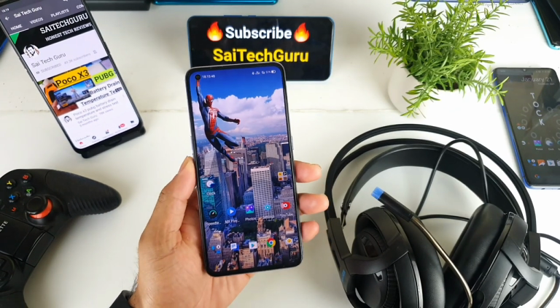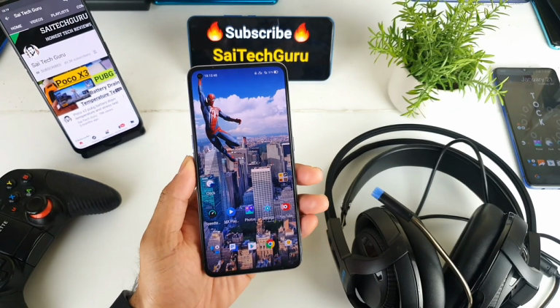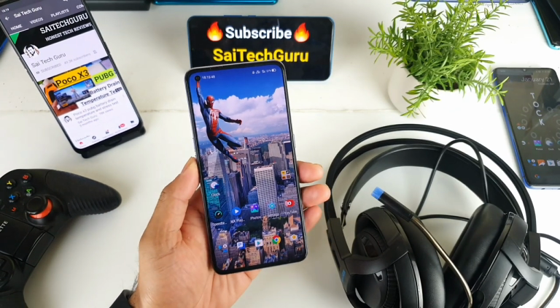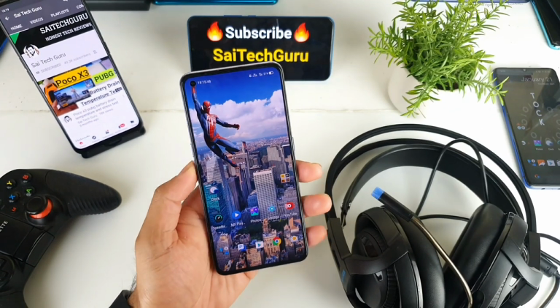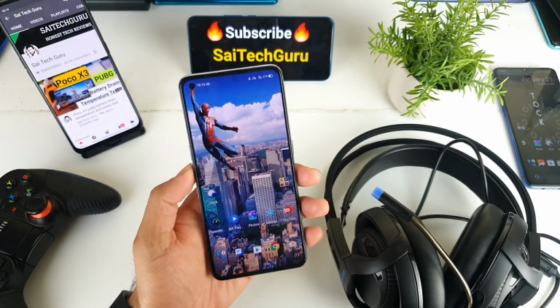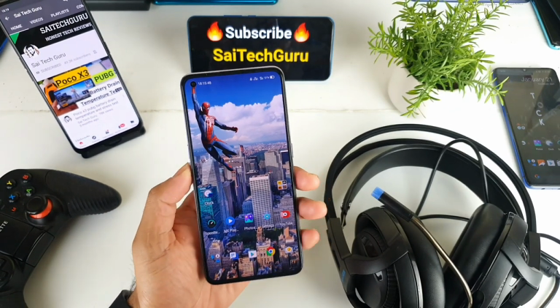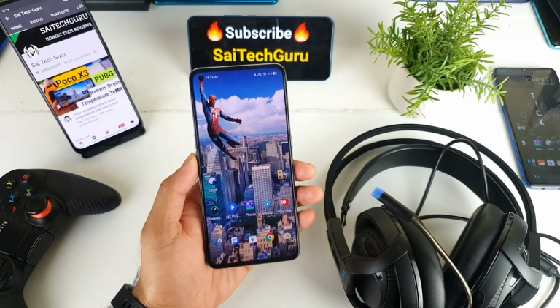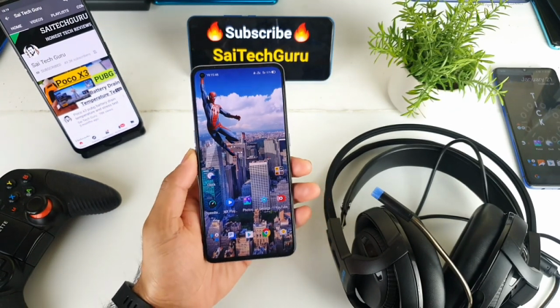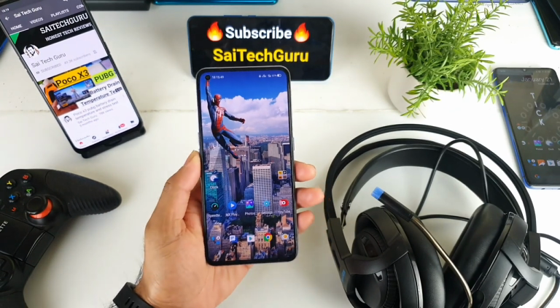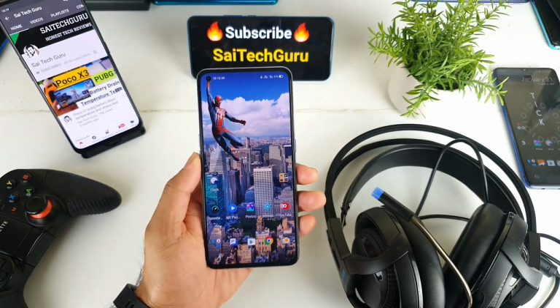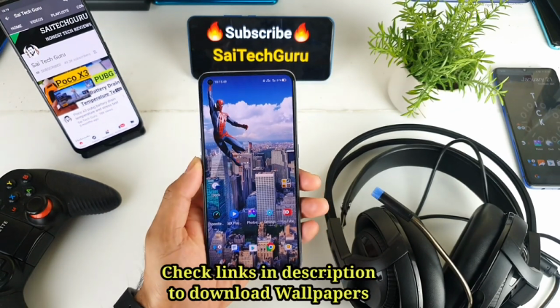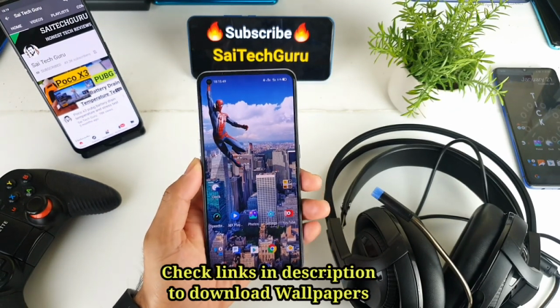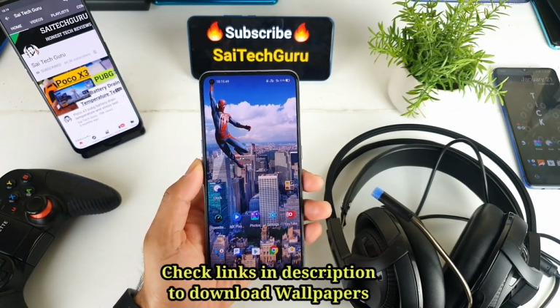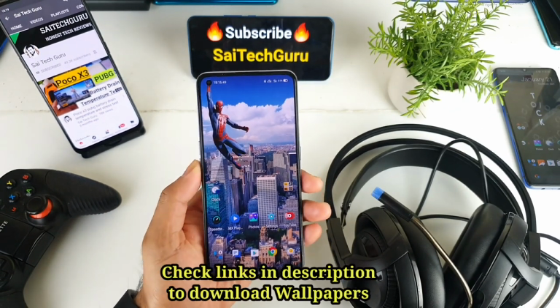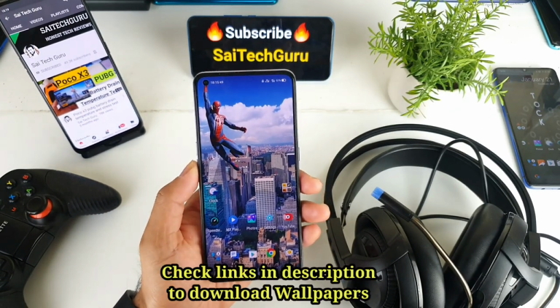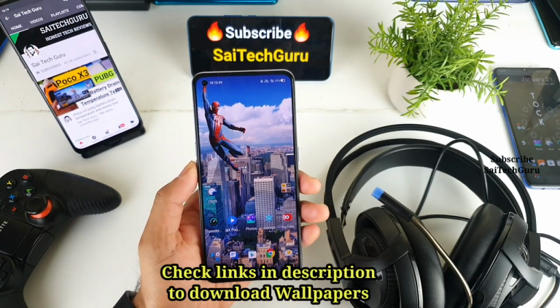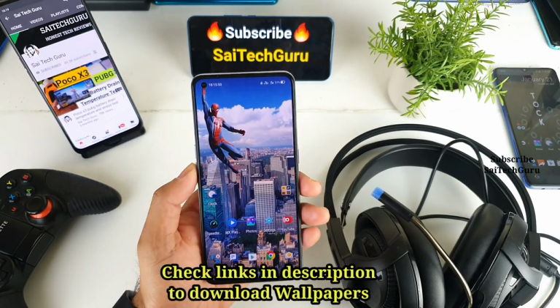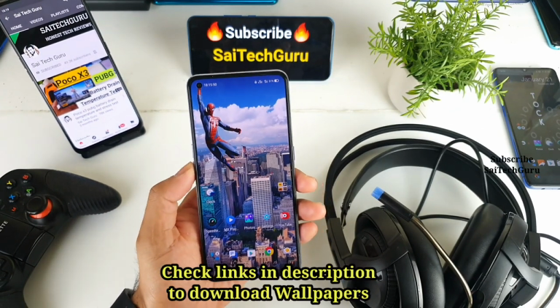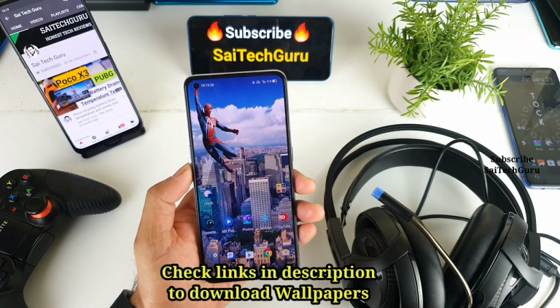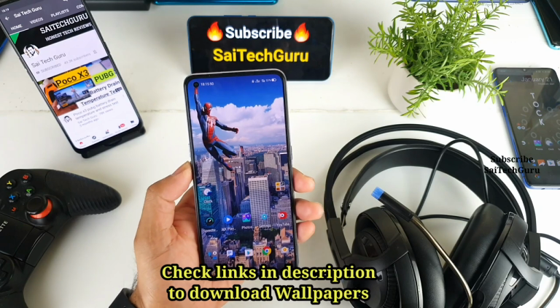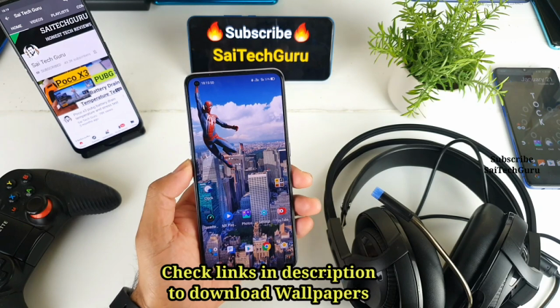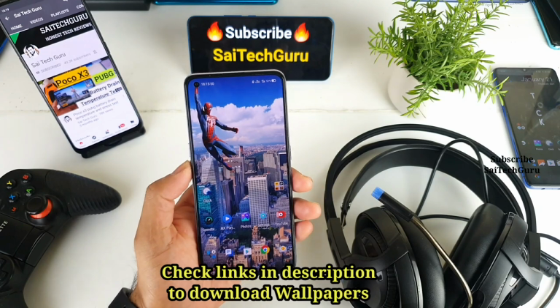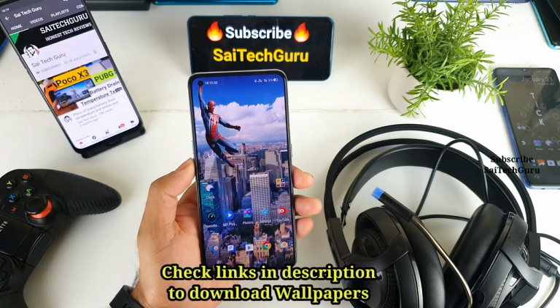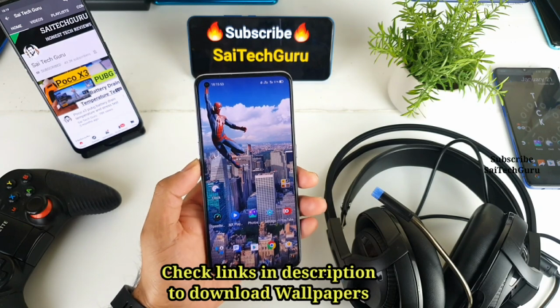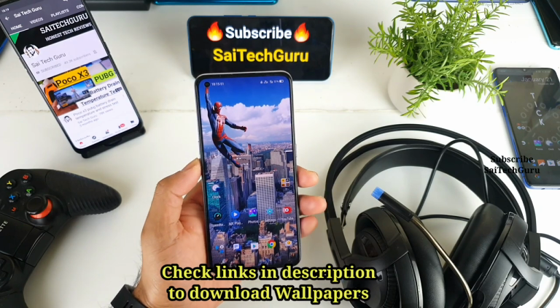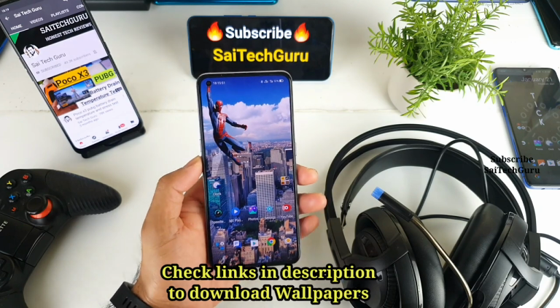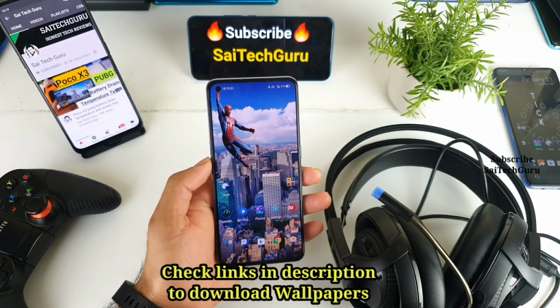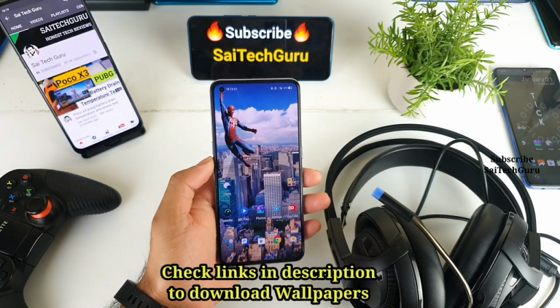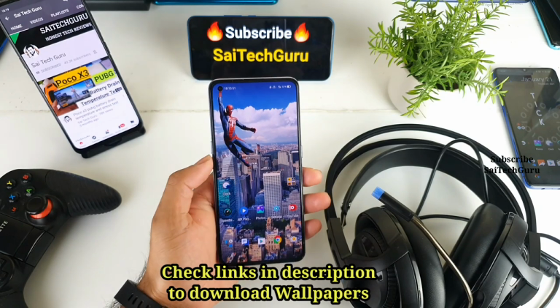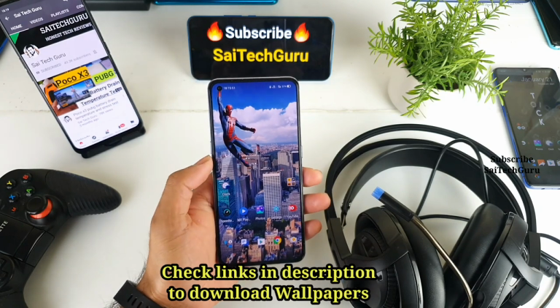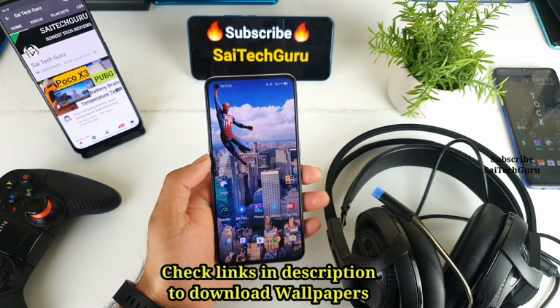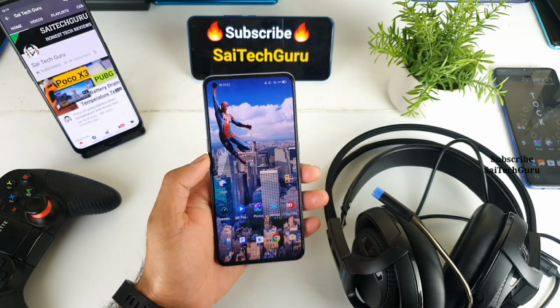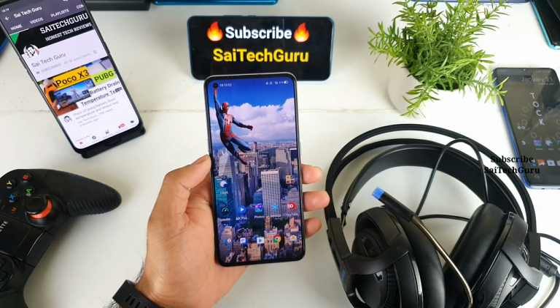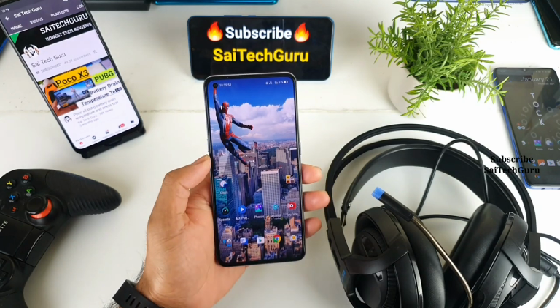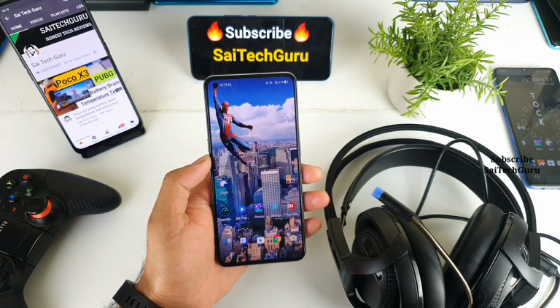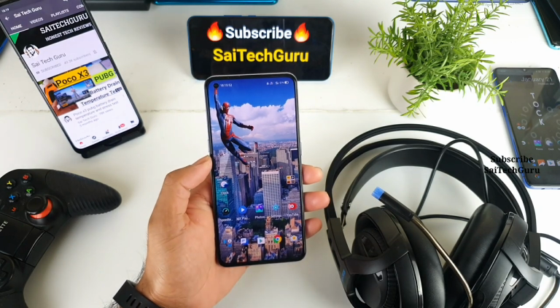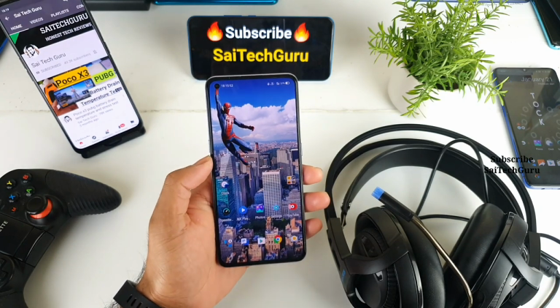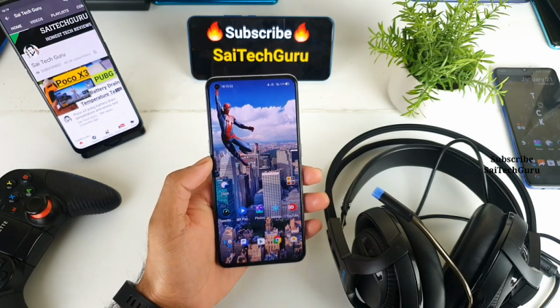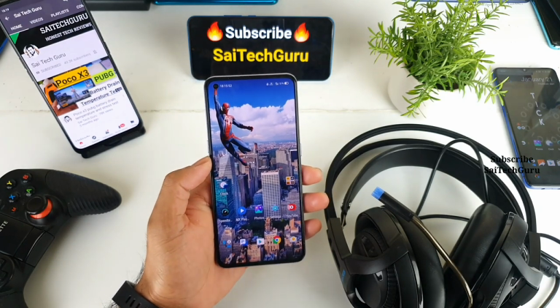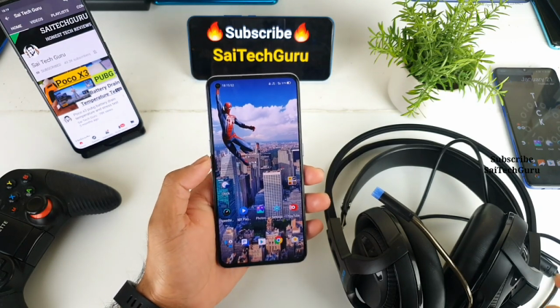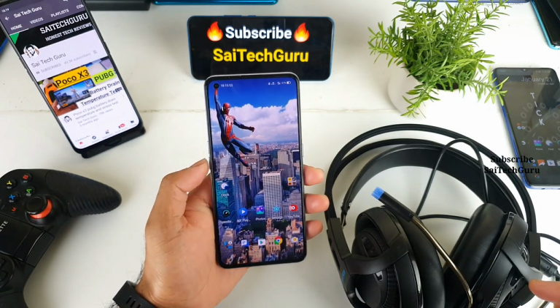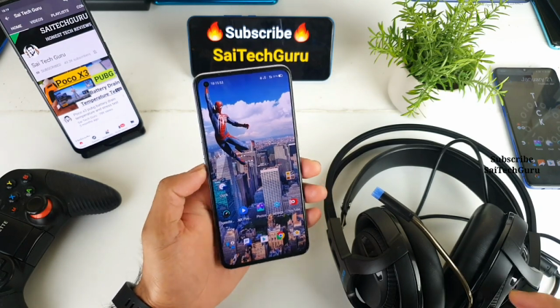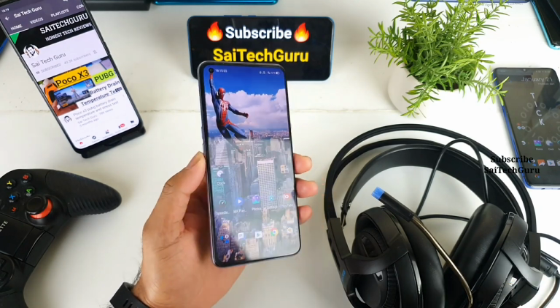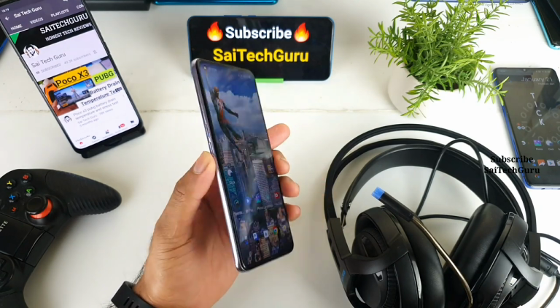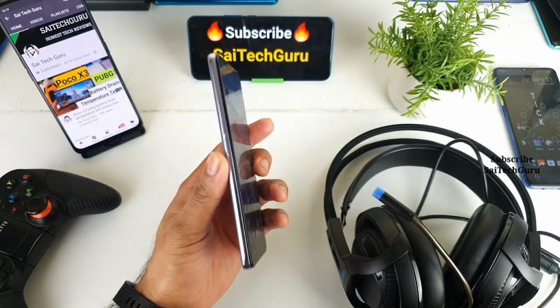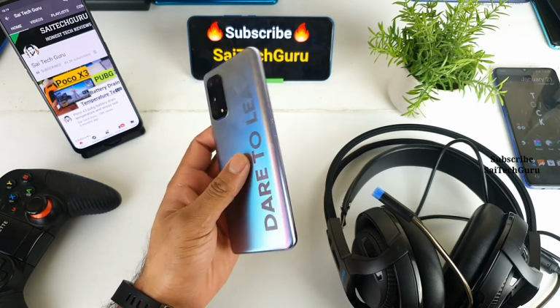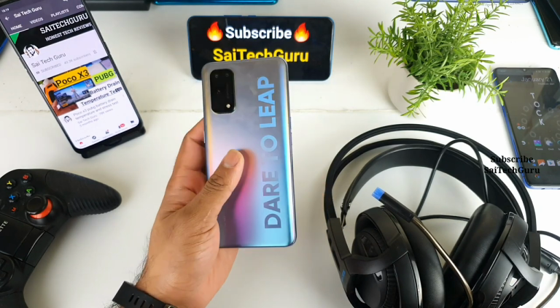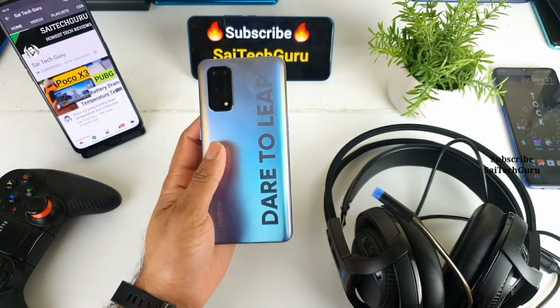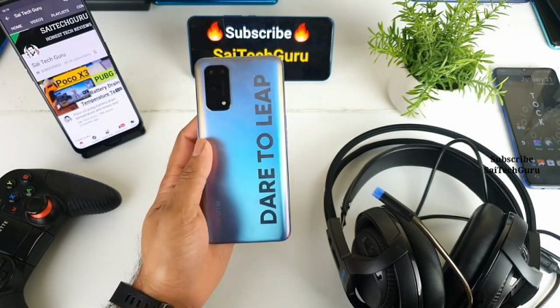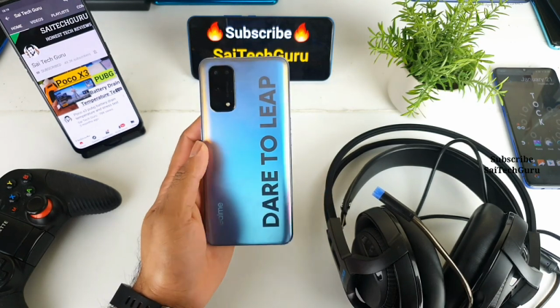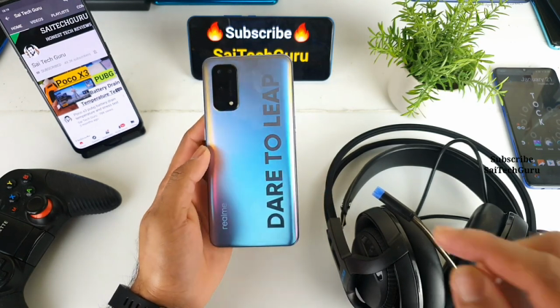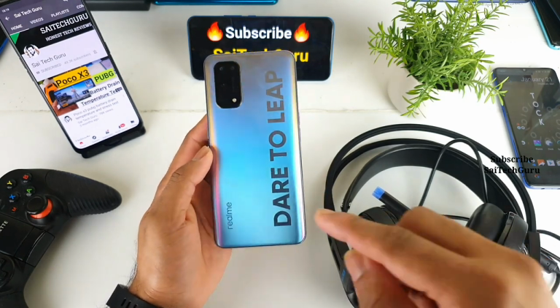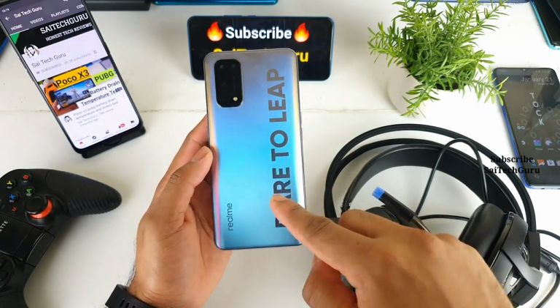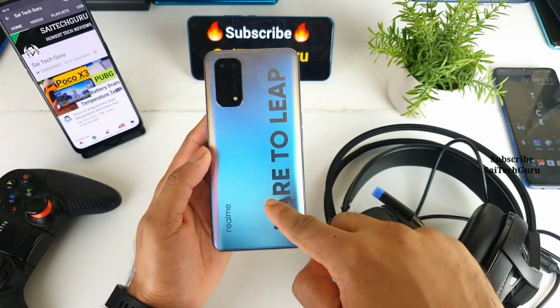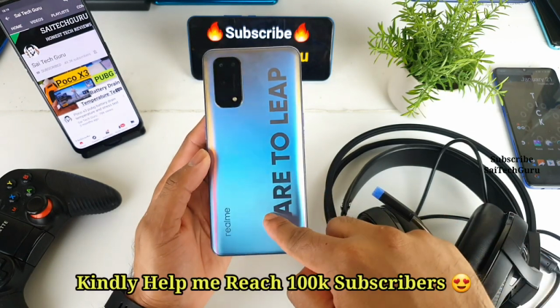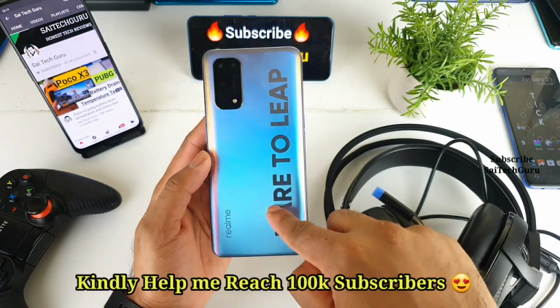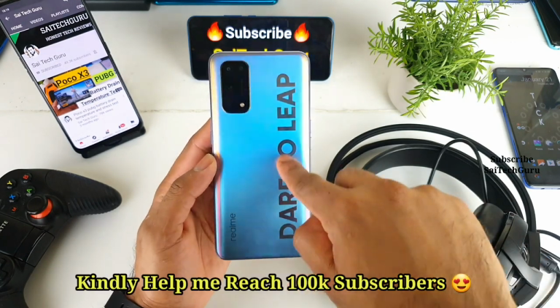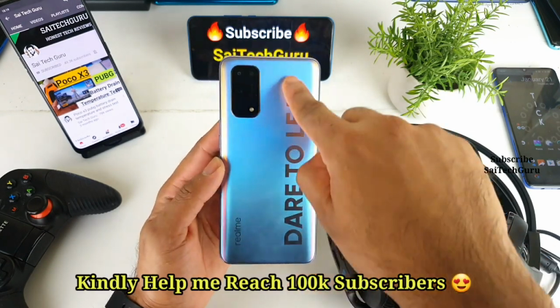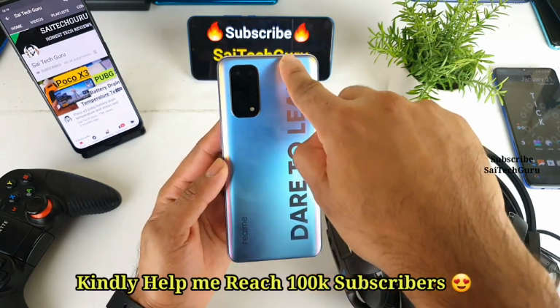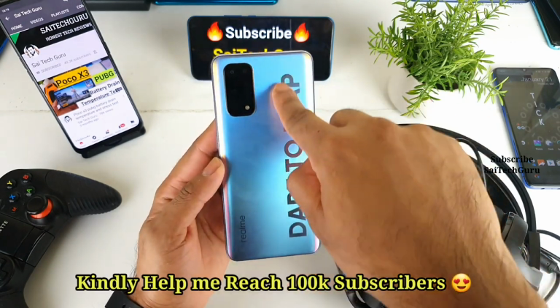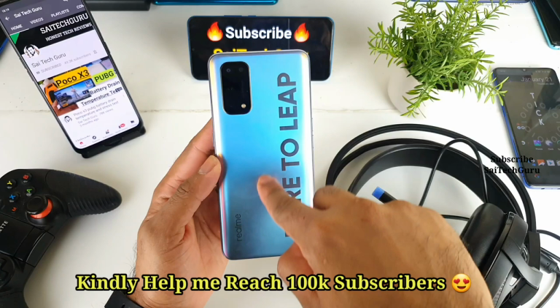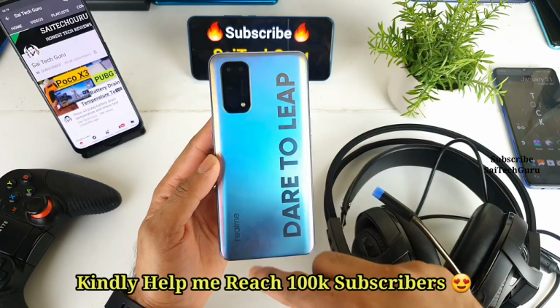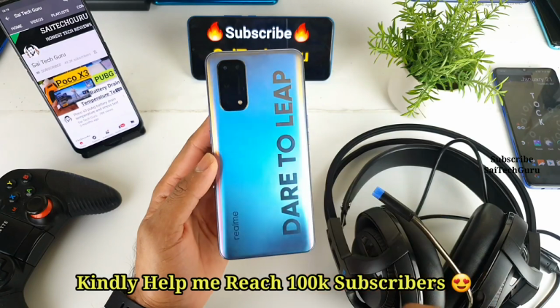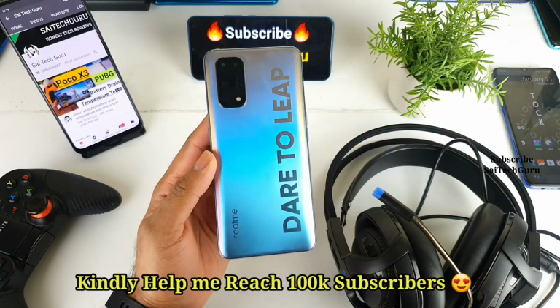Welcome back to my channel Sayateko. In this video I will be doing the USB gaming headset support test on the Realme X7 Pro device.